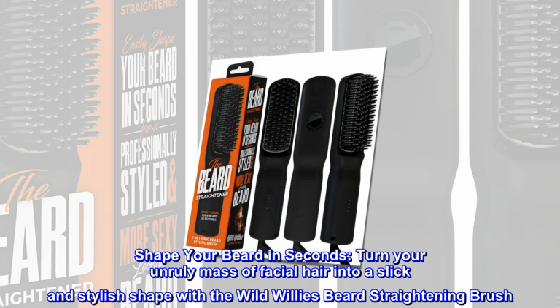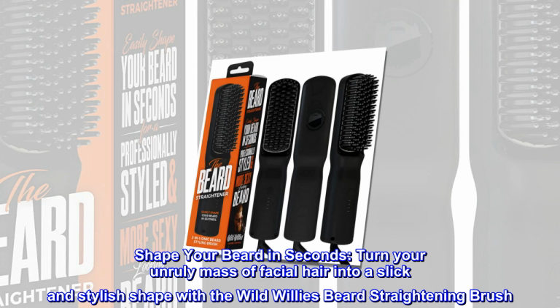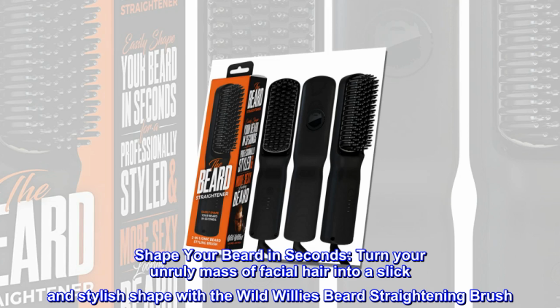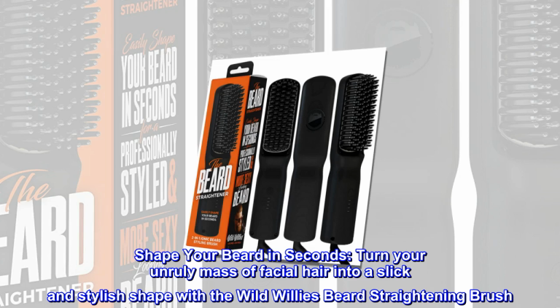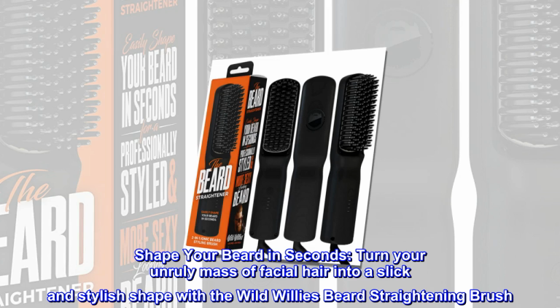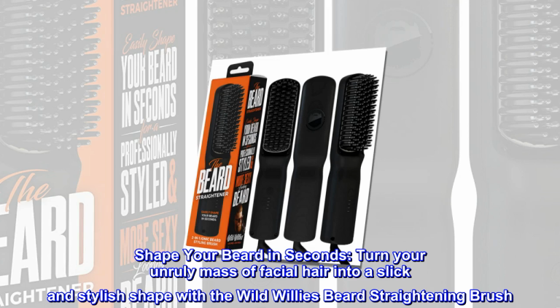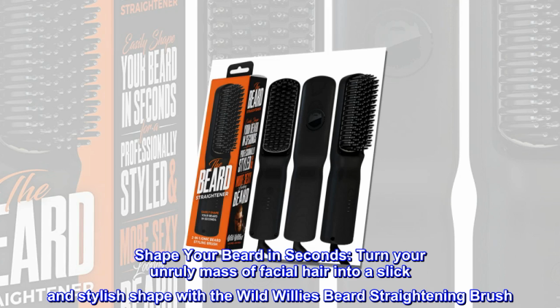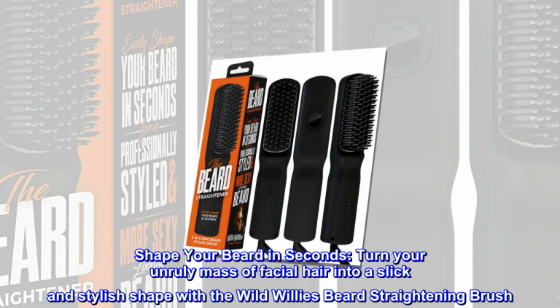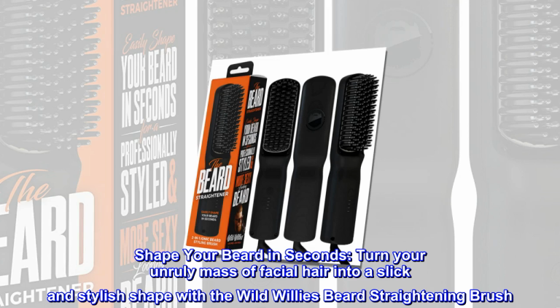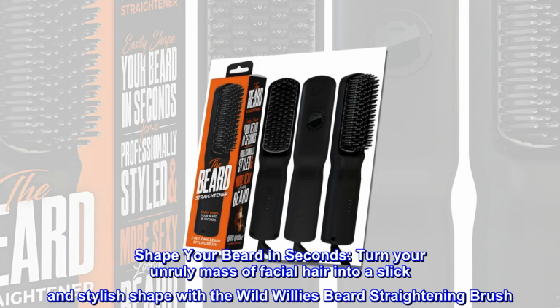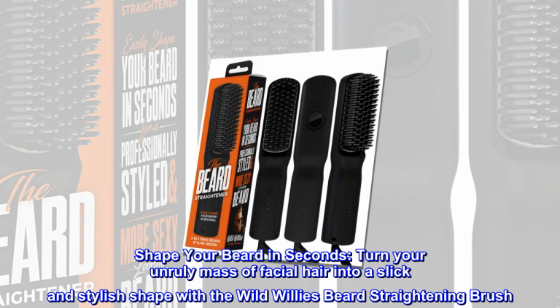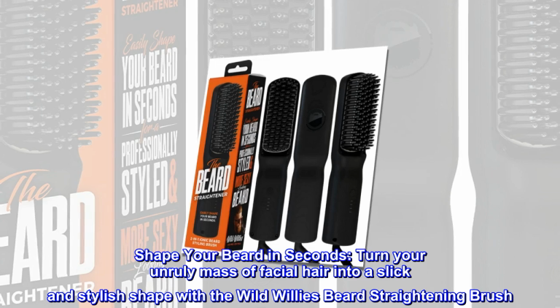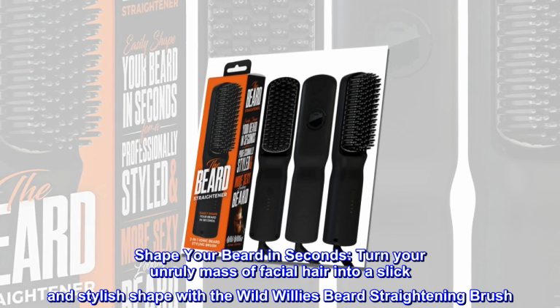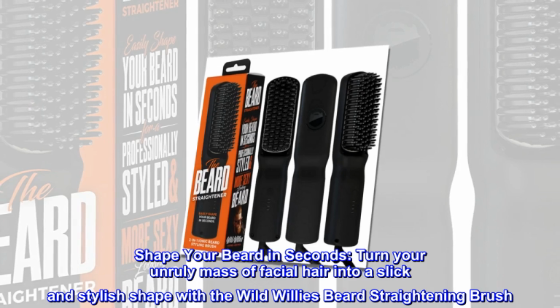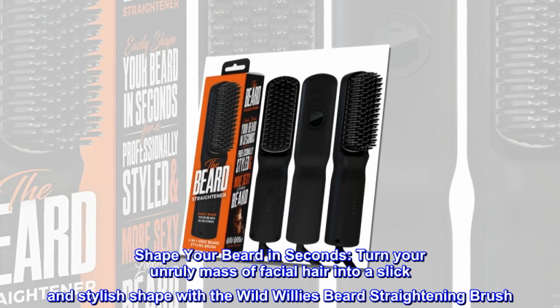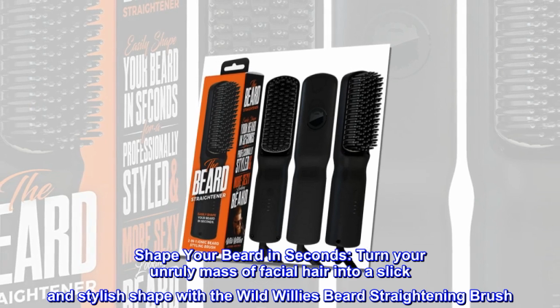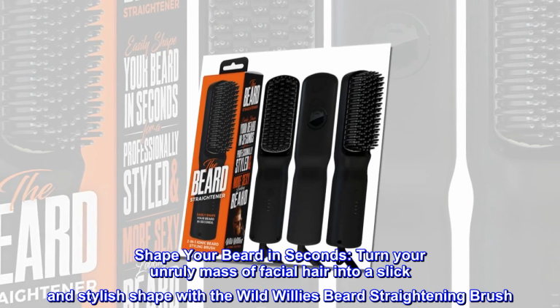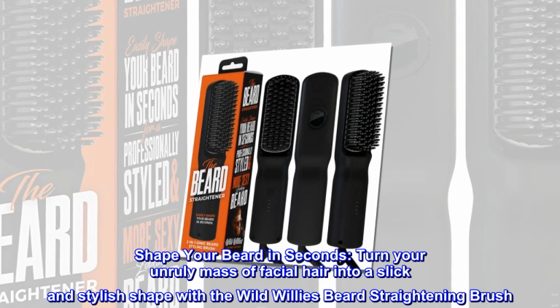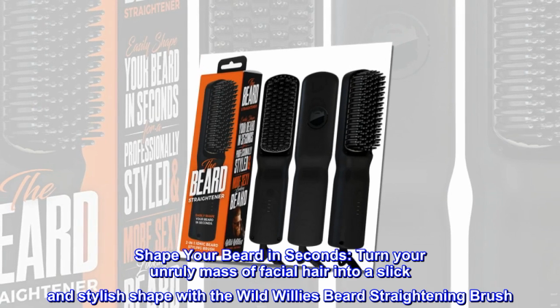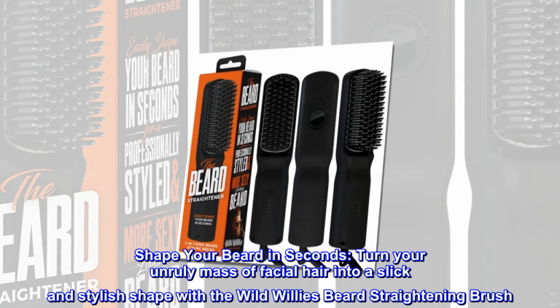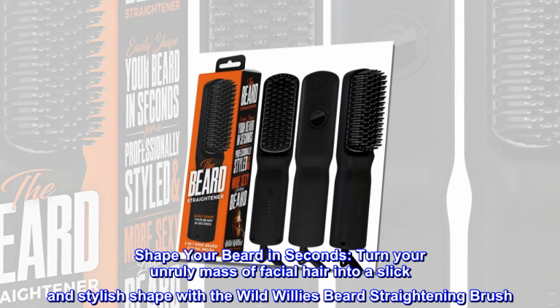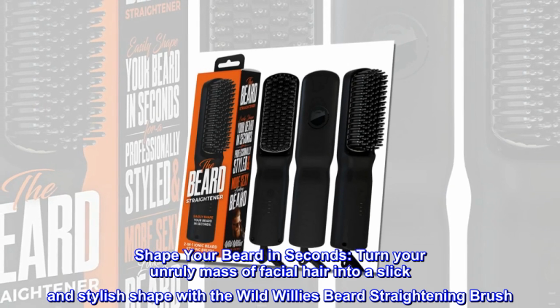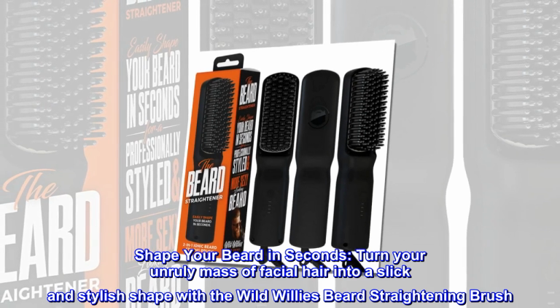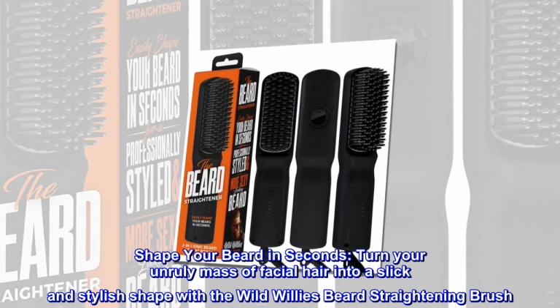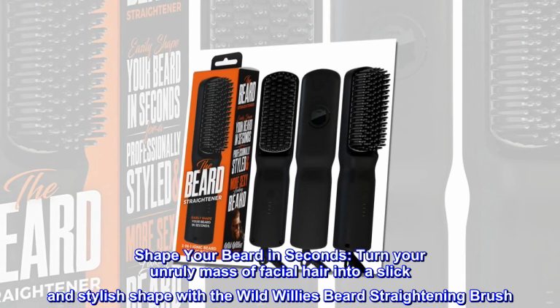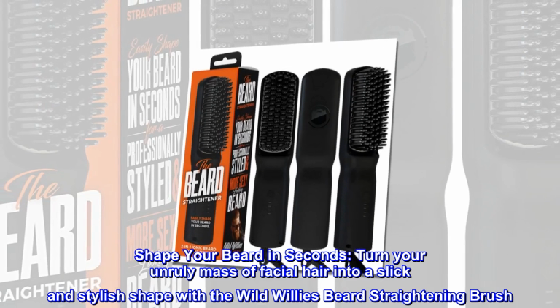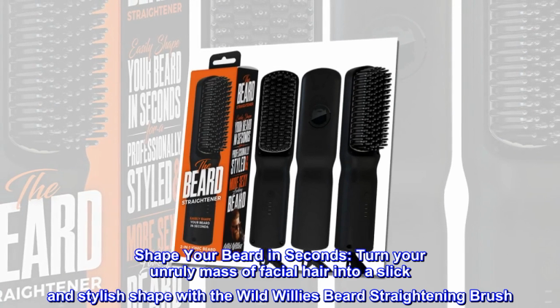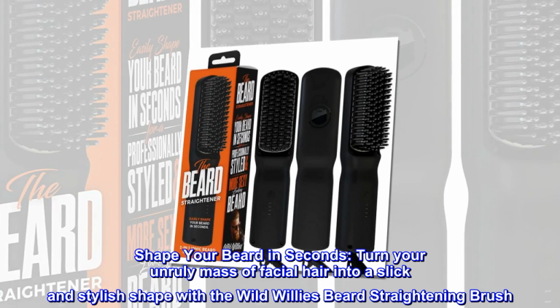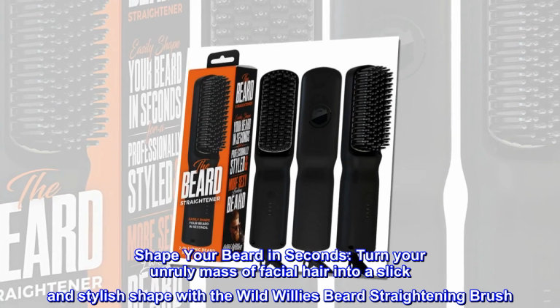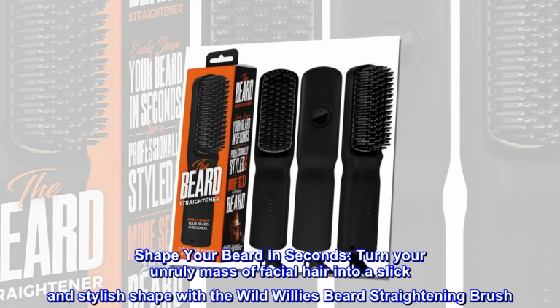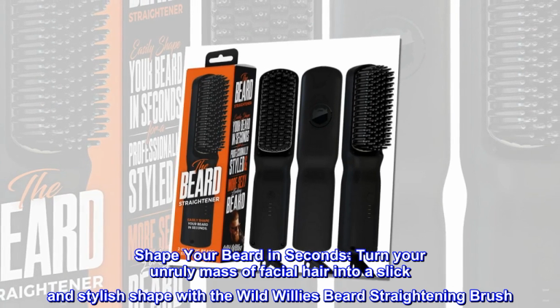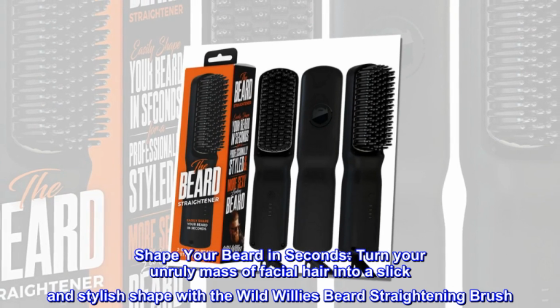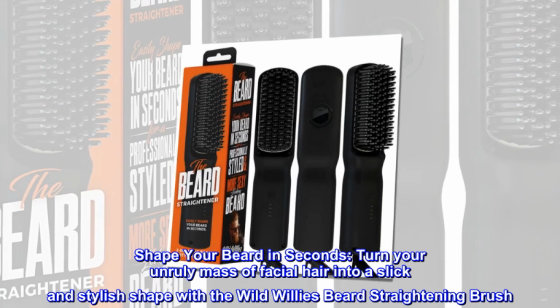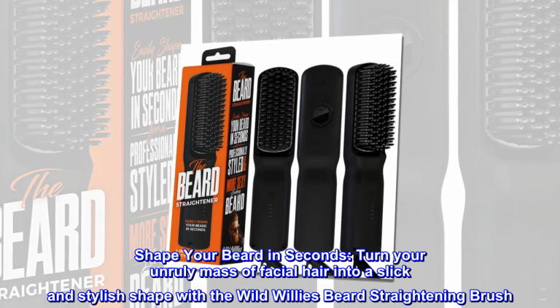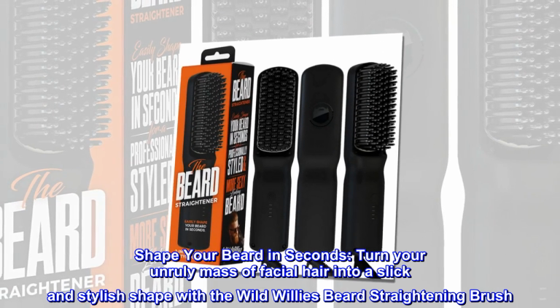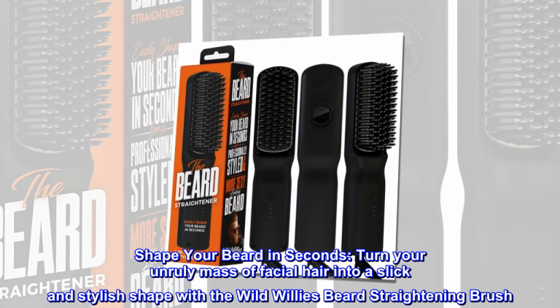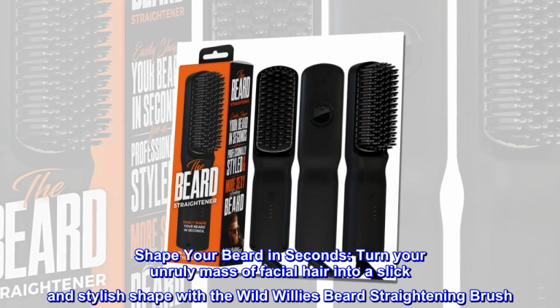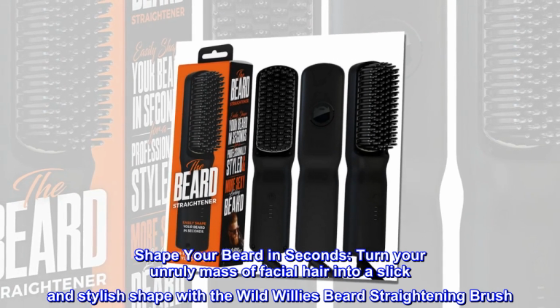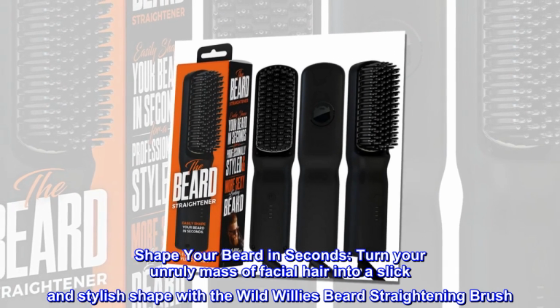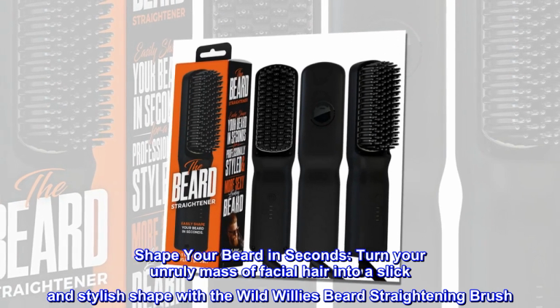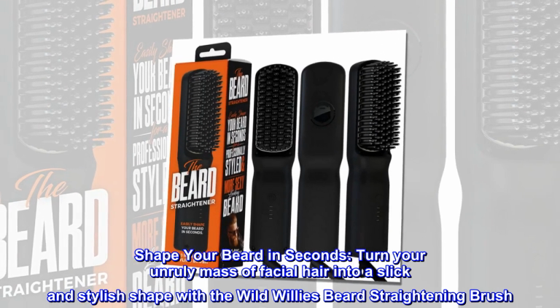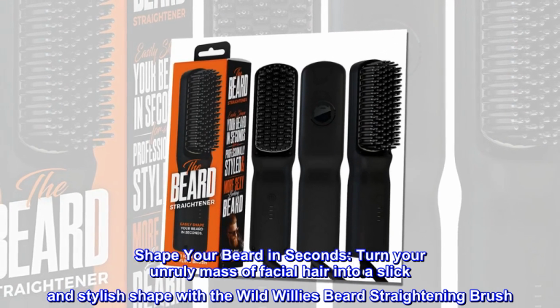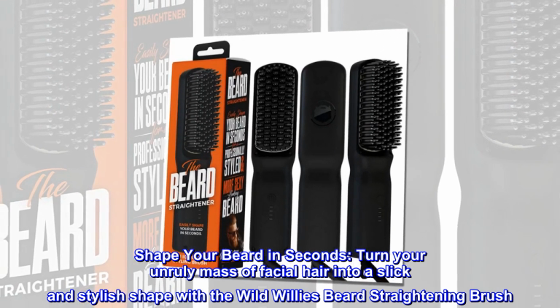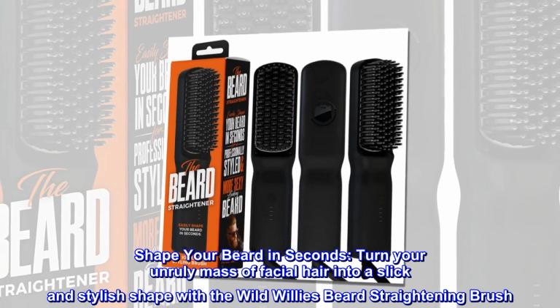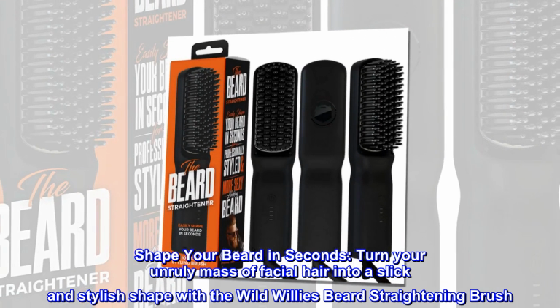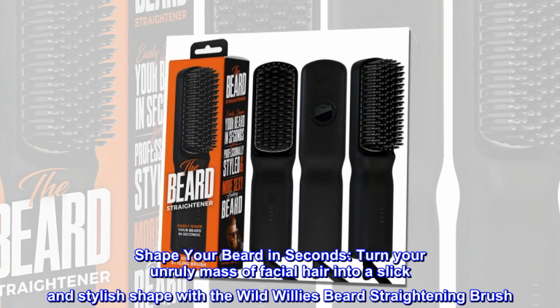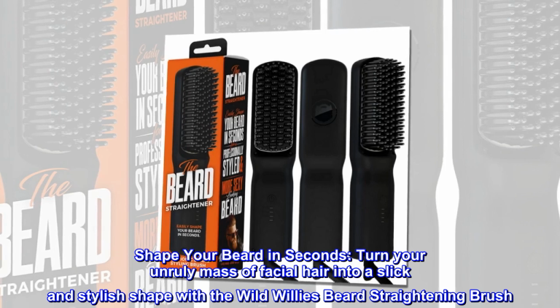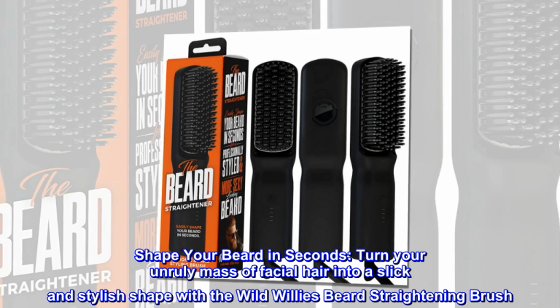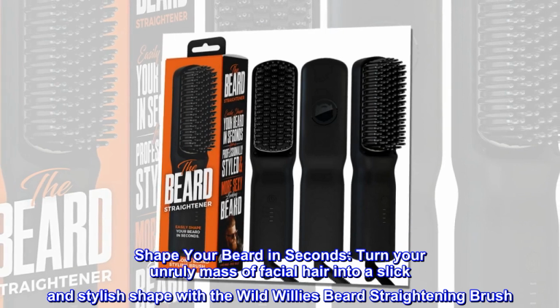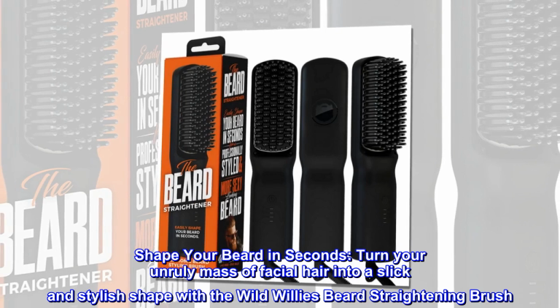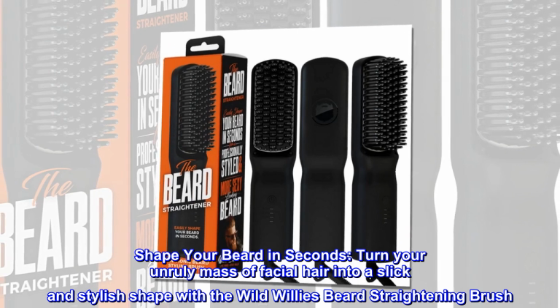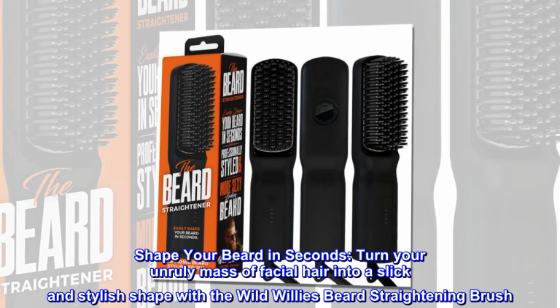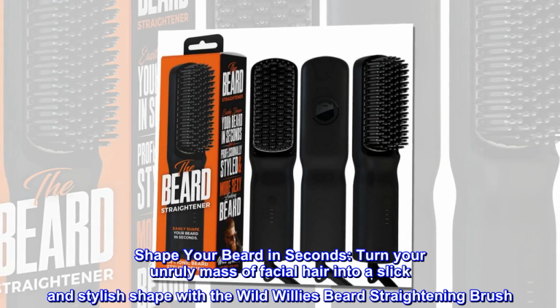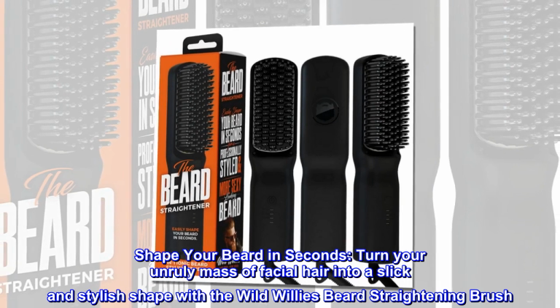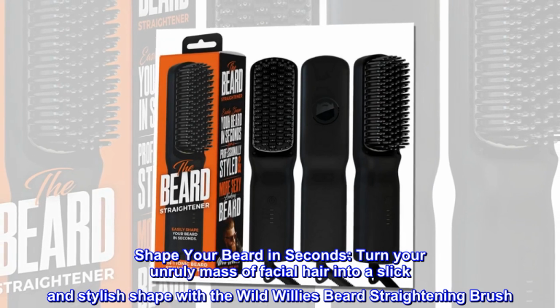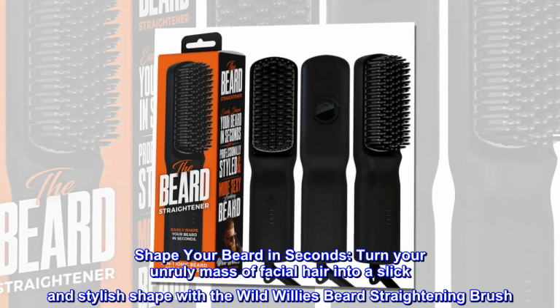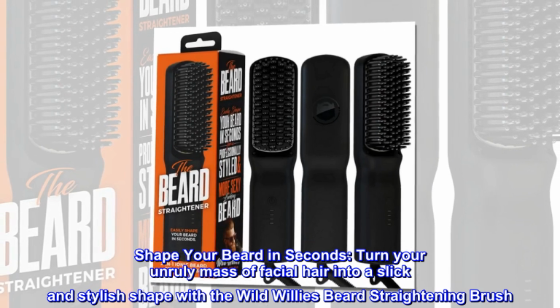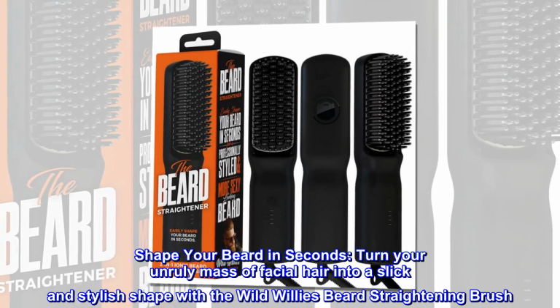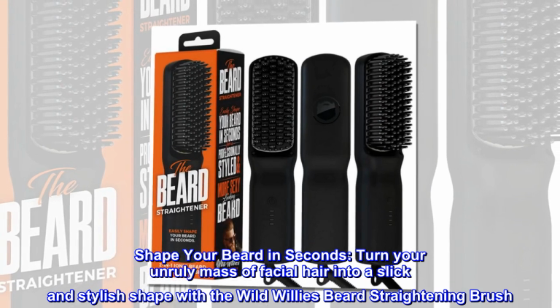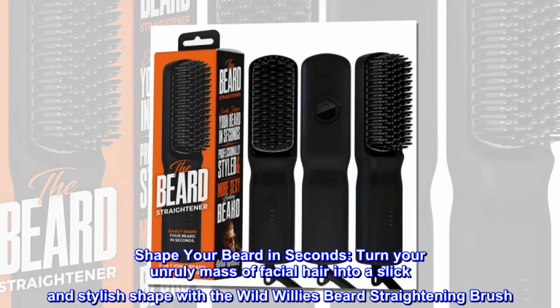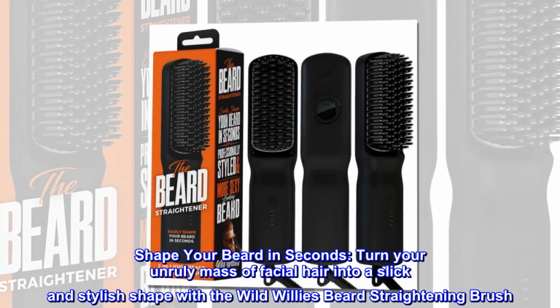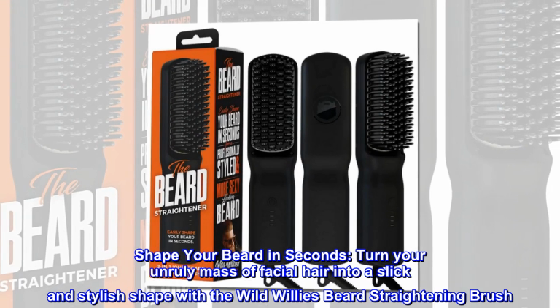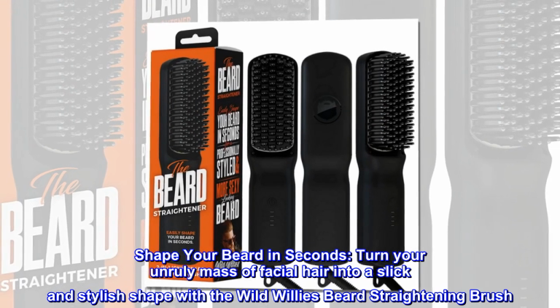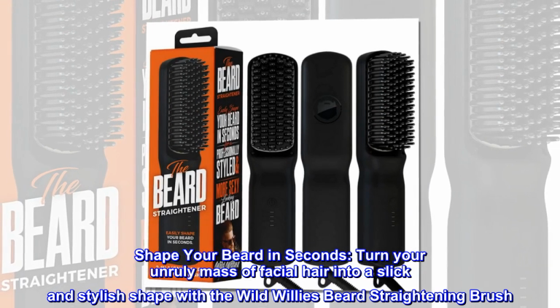Shape your beard in seconds. Turn your unruly mass of facial hair into a slick and stylish shape with the Wild Willies beard straightening brush.